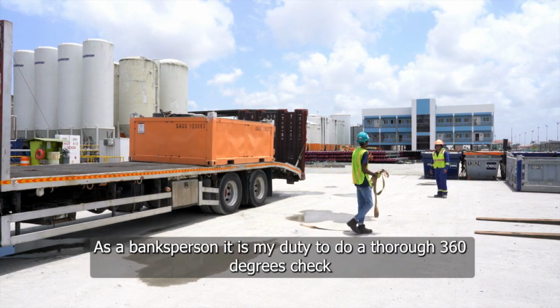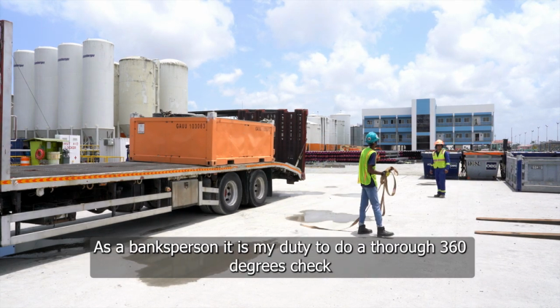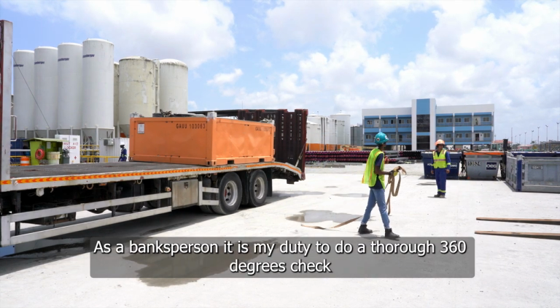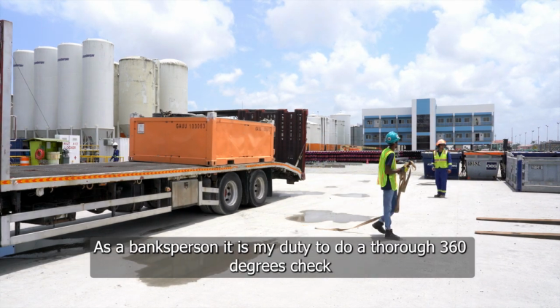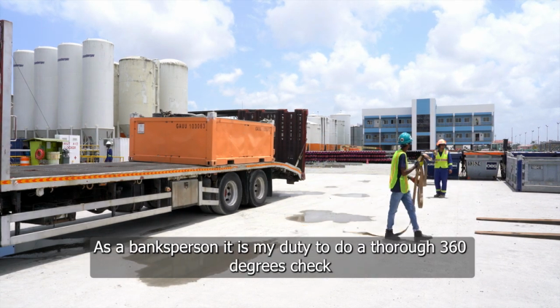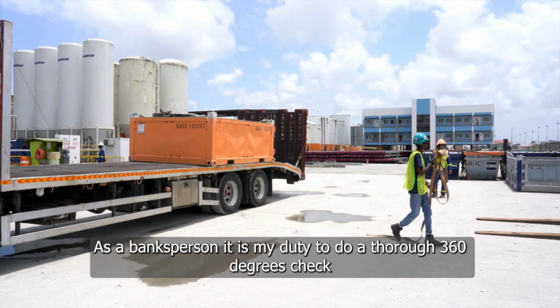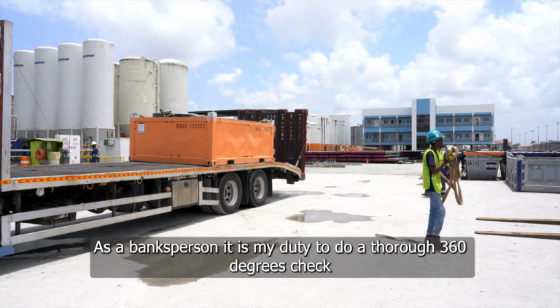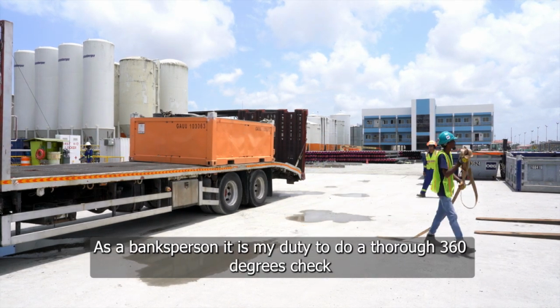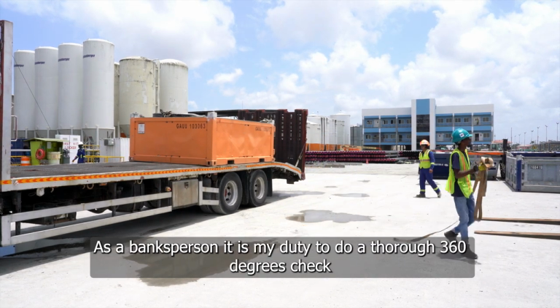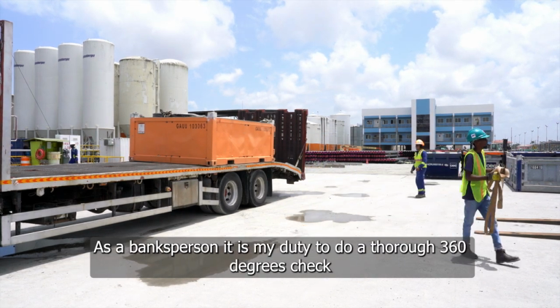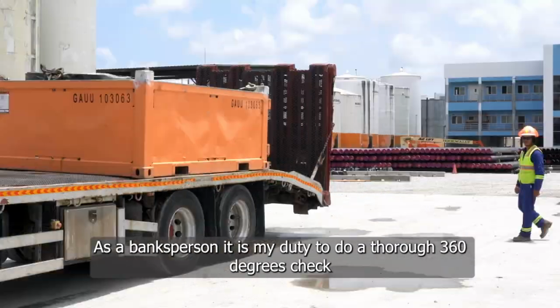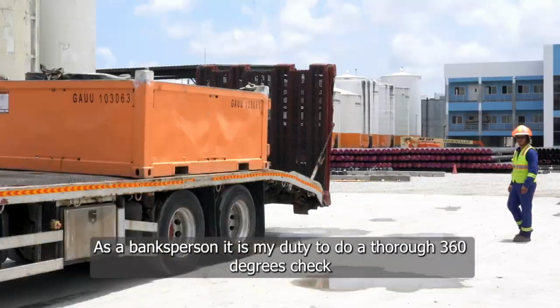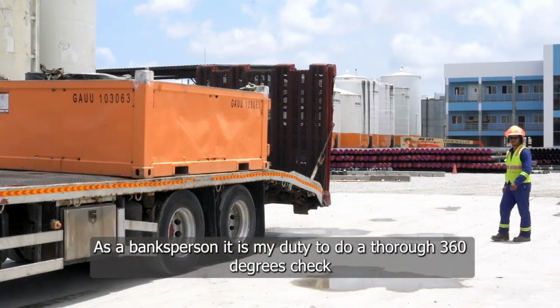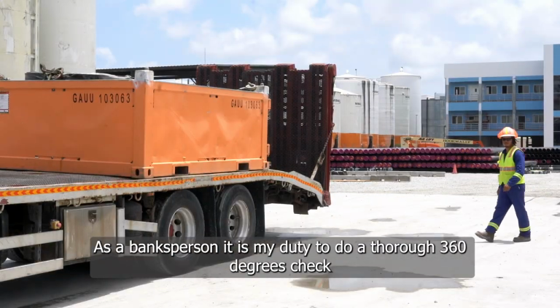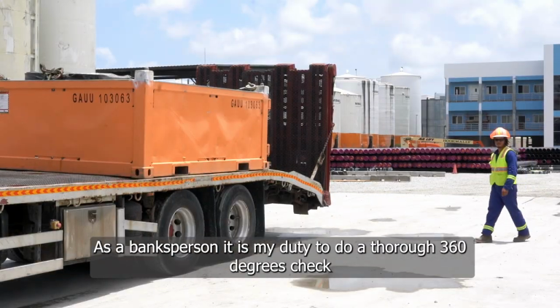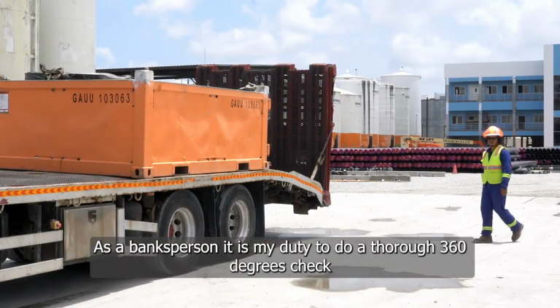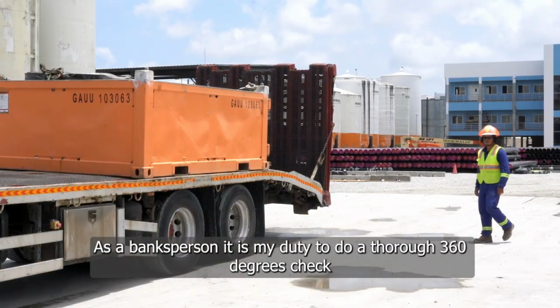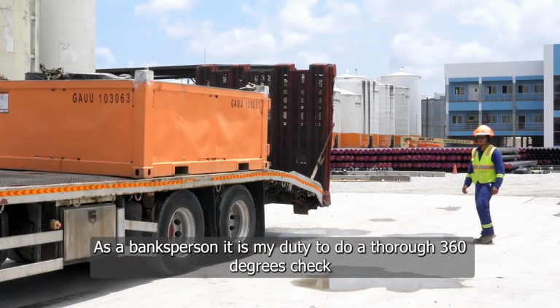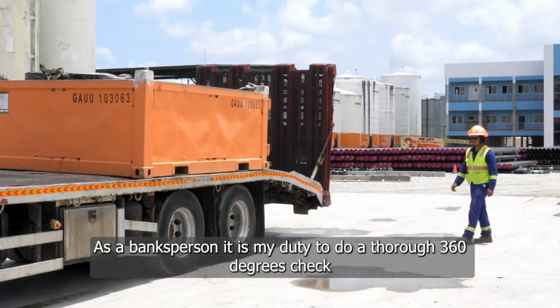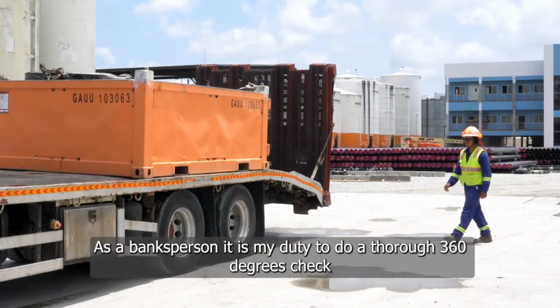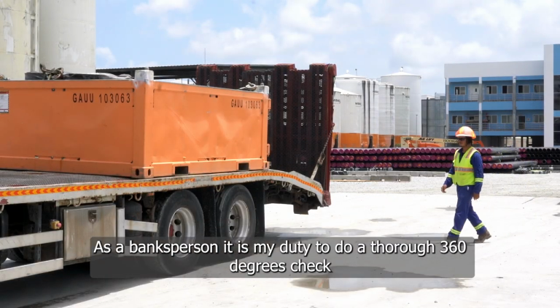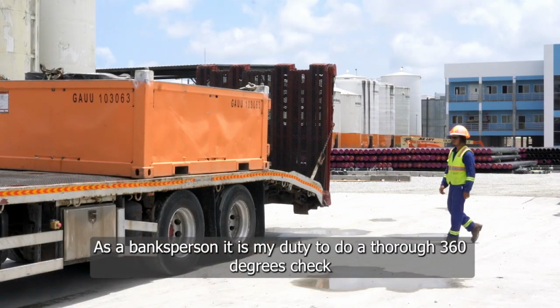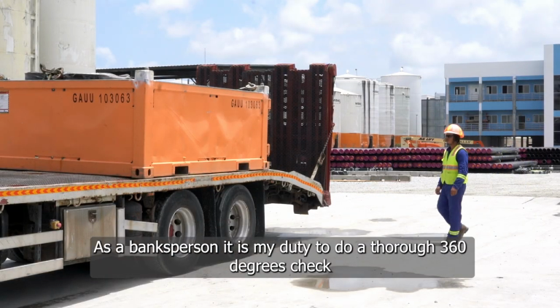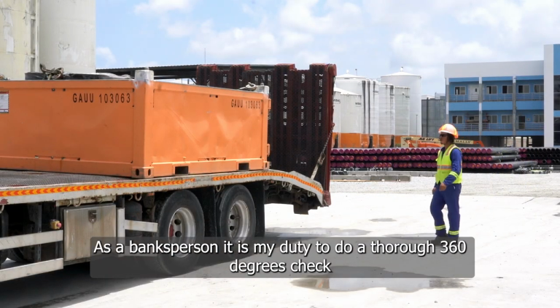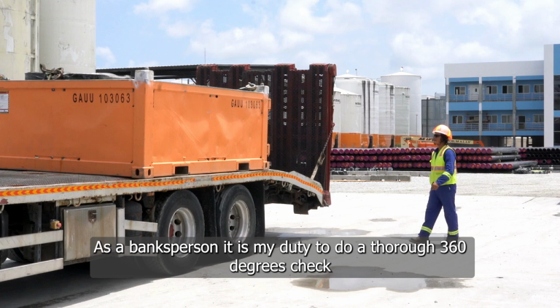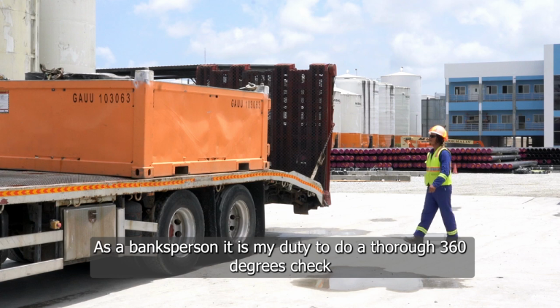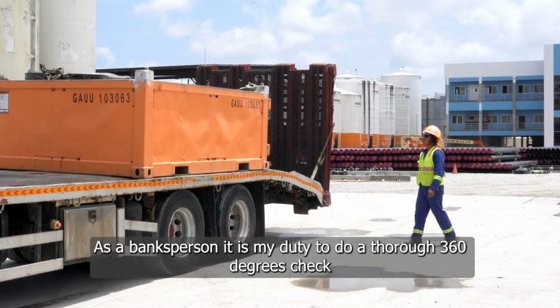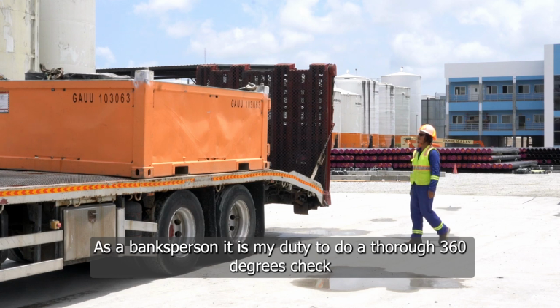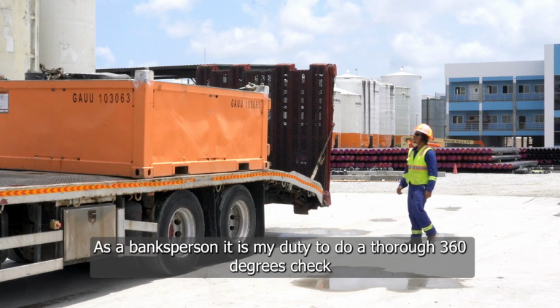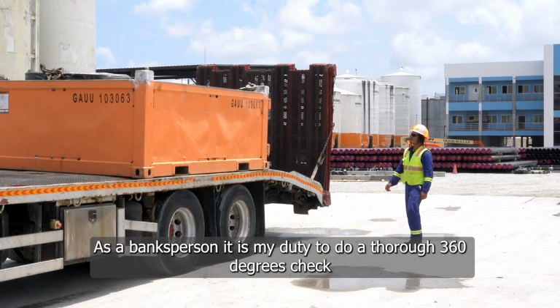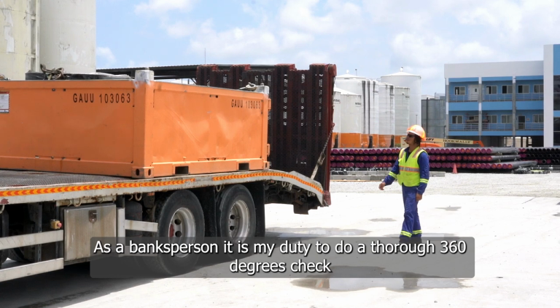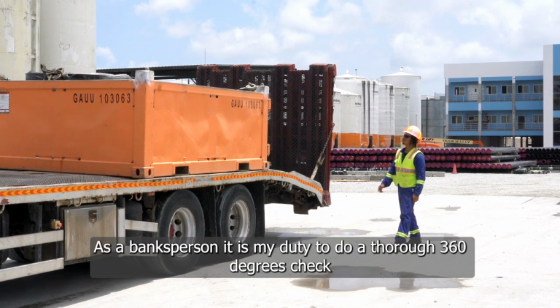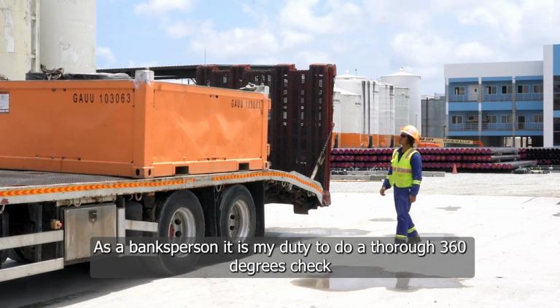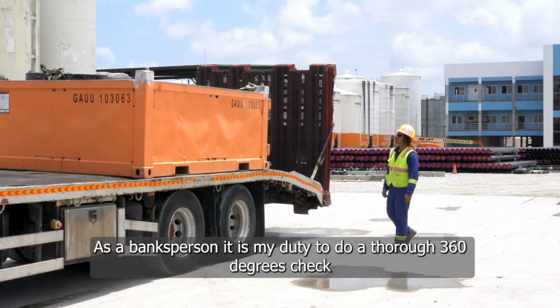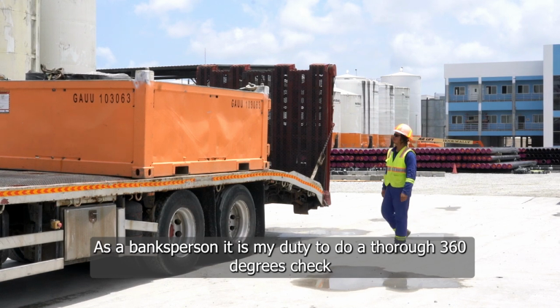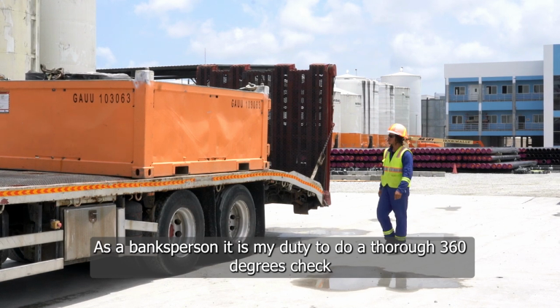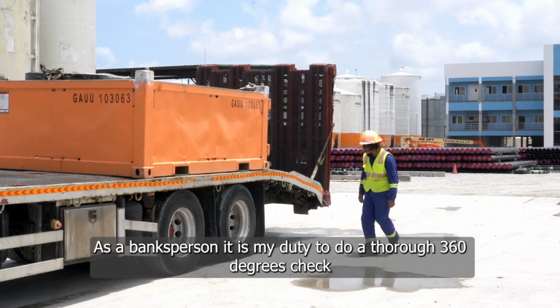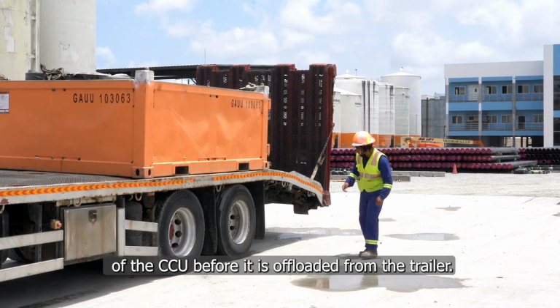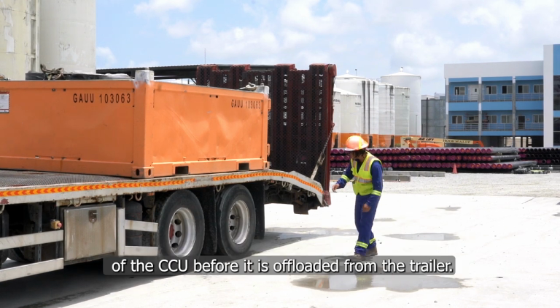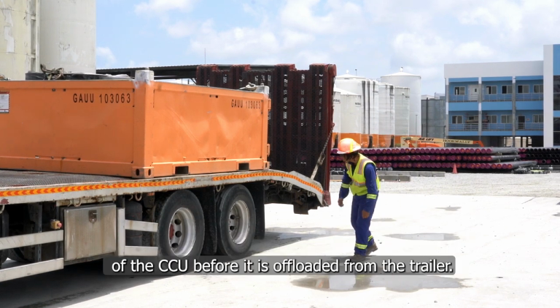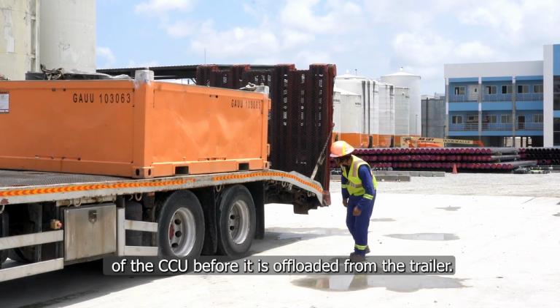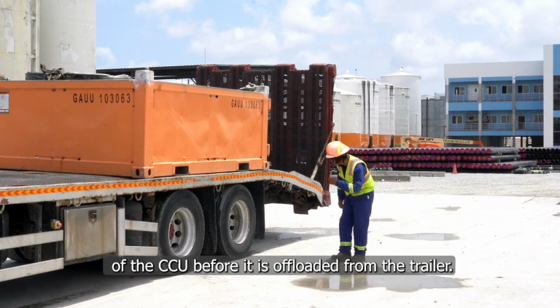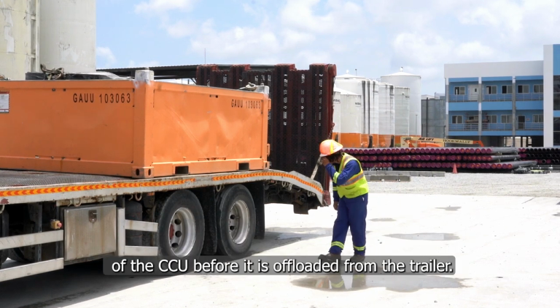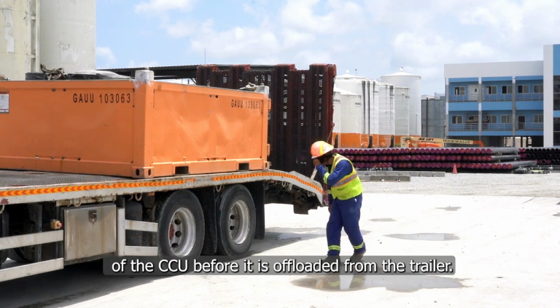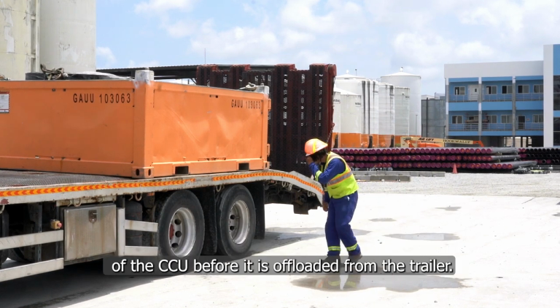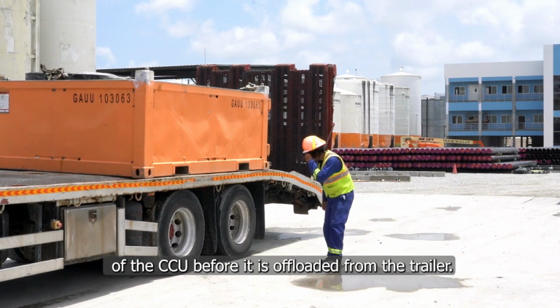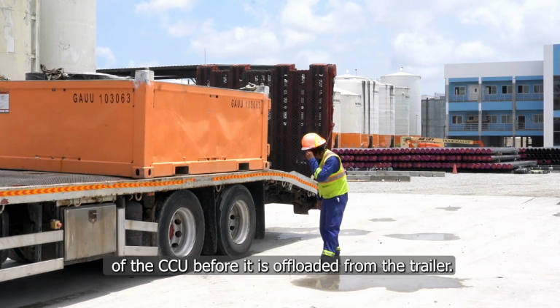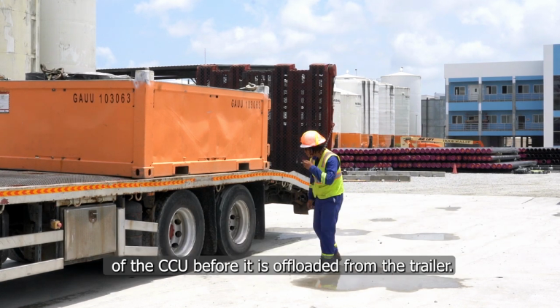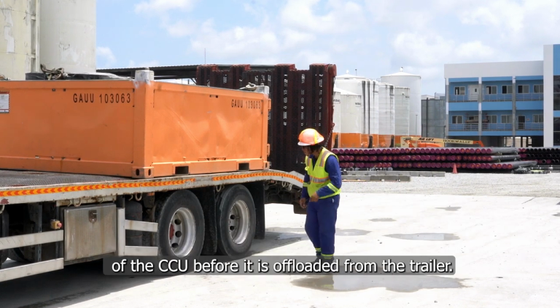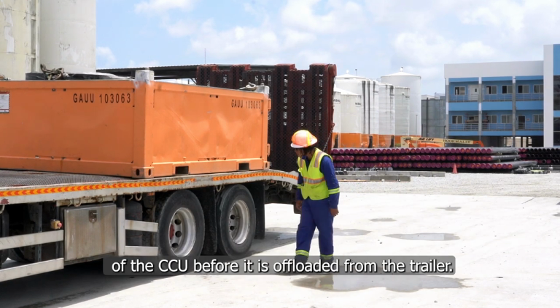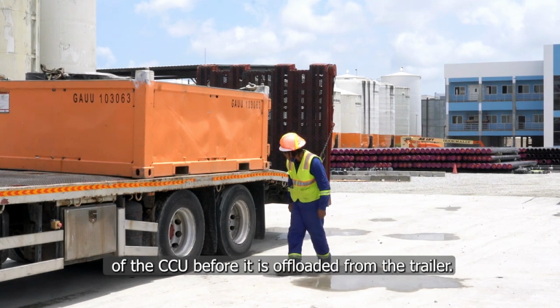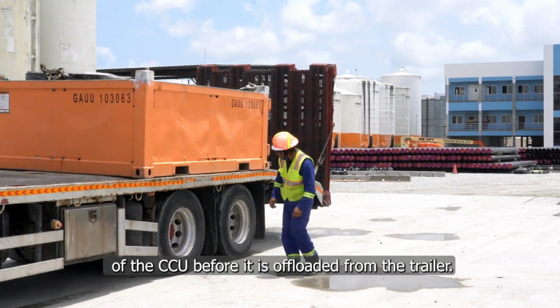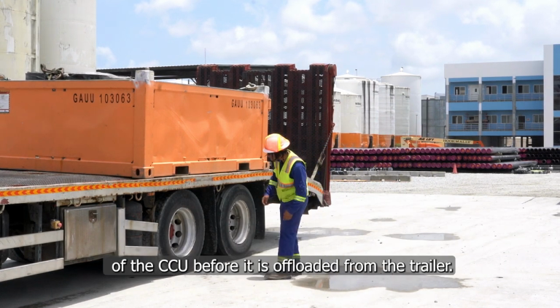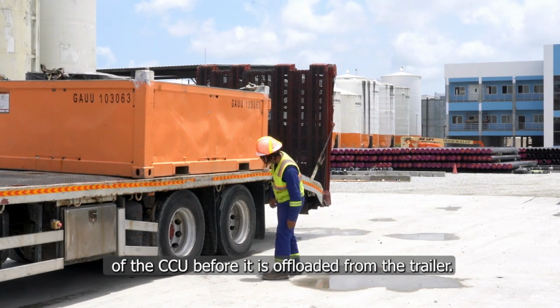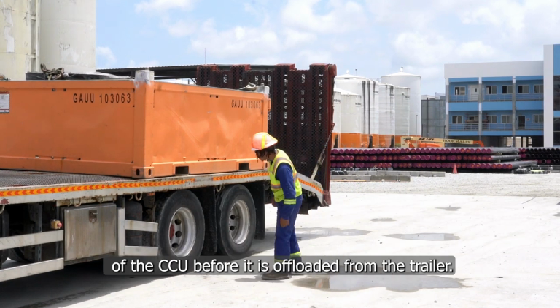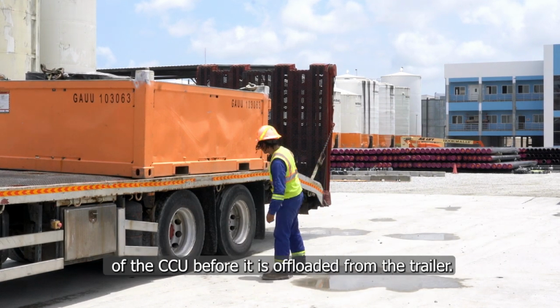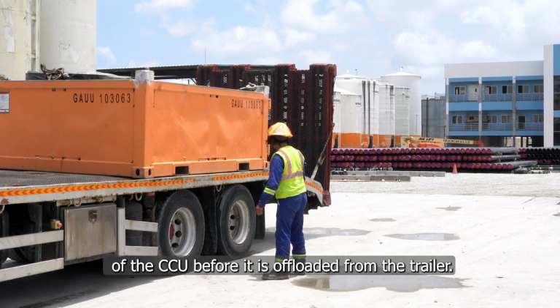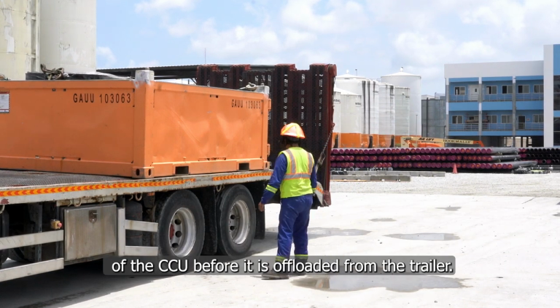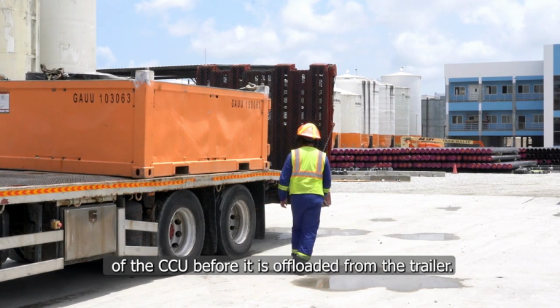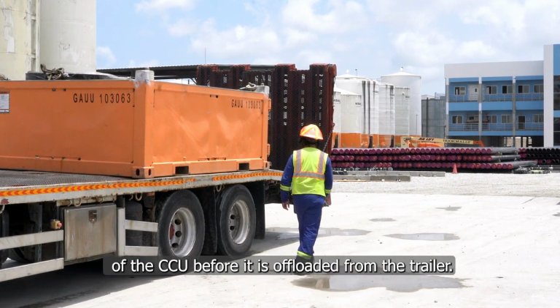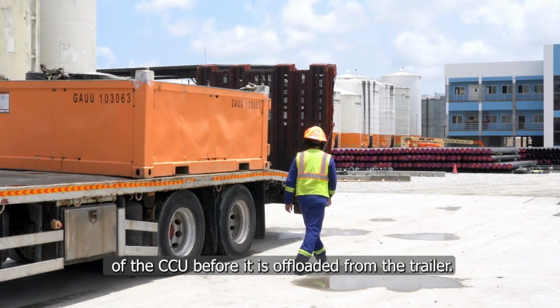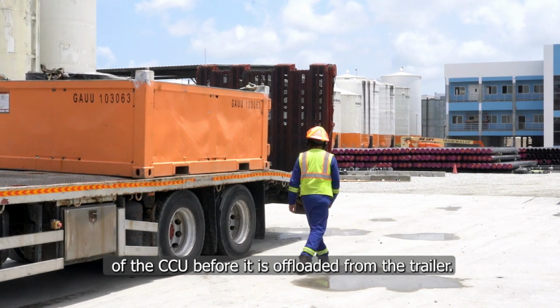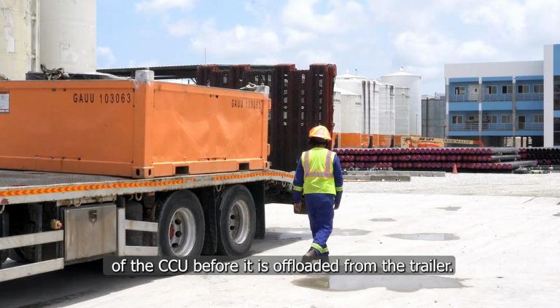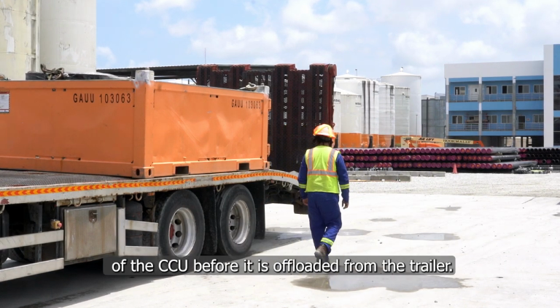As a banksperson, it is my duty to do a thorough 360 degrees check of the CCU before it is offloaded from the trailer.